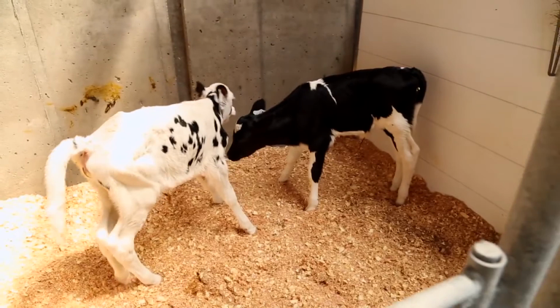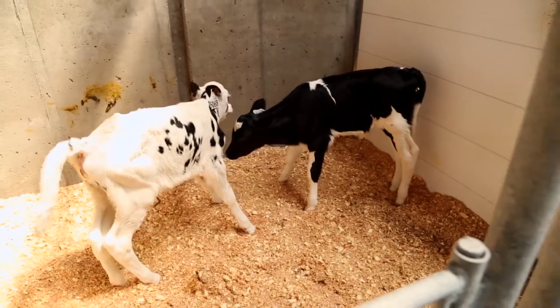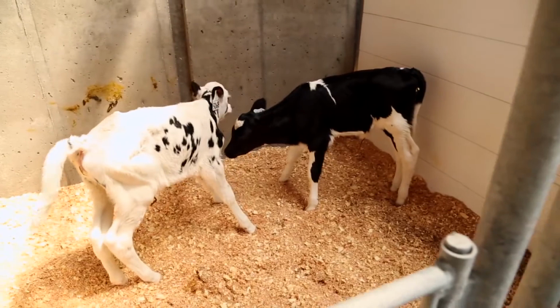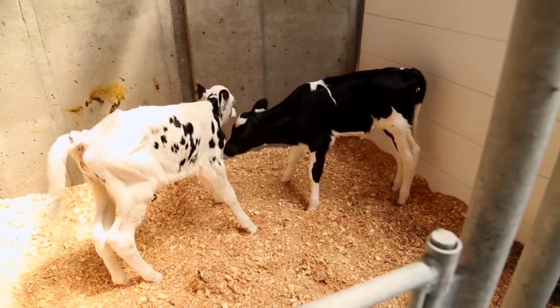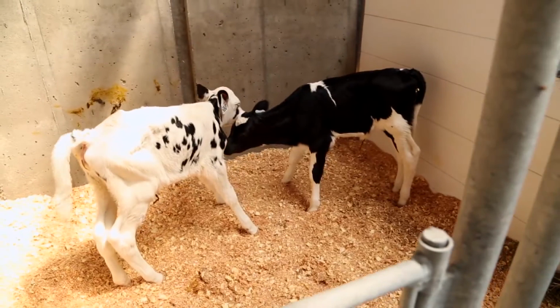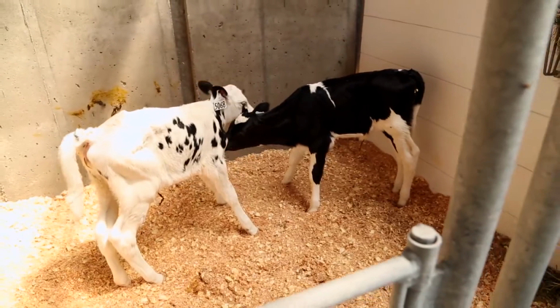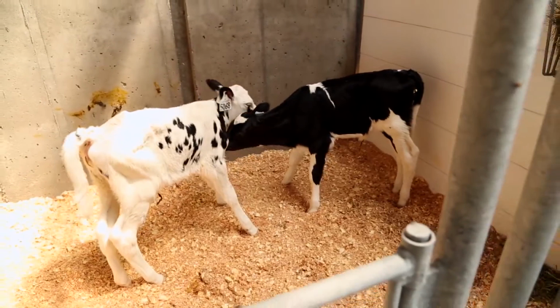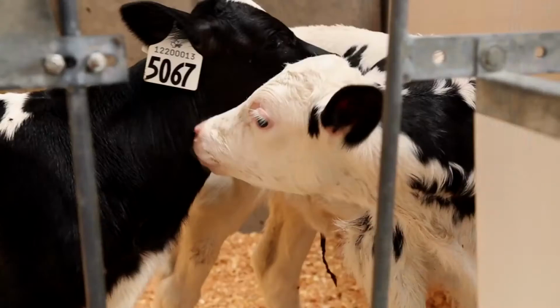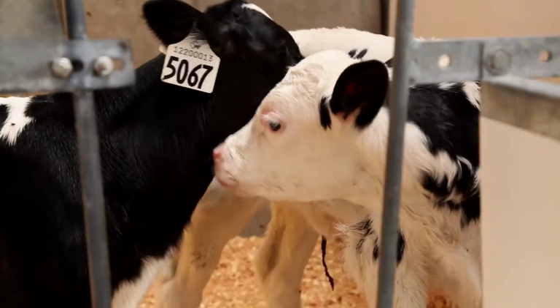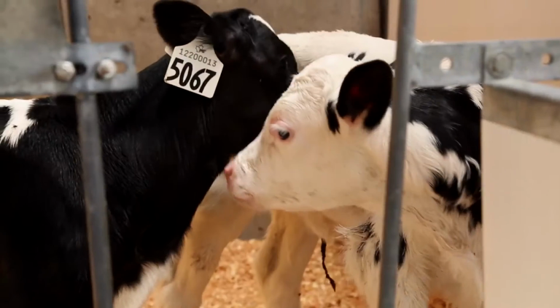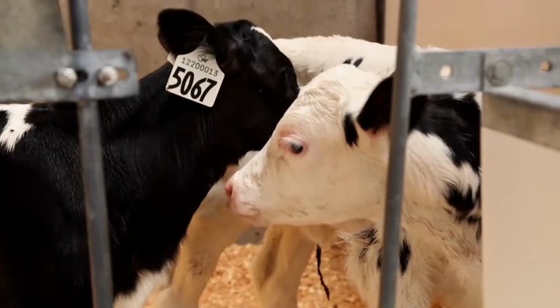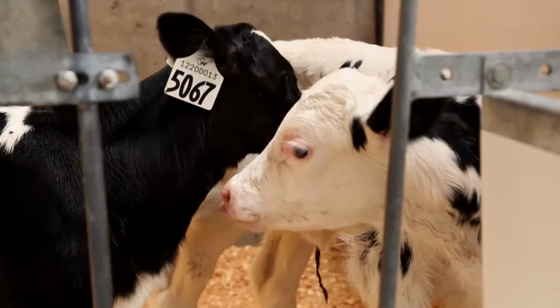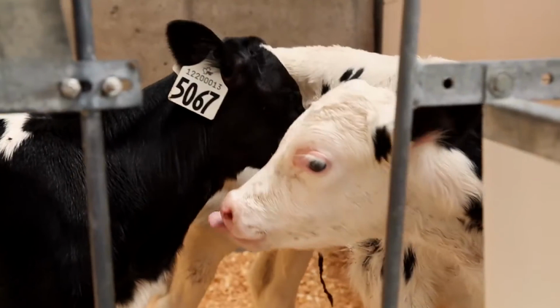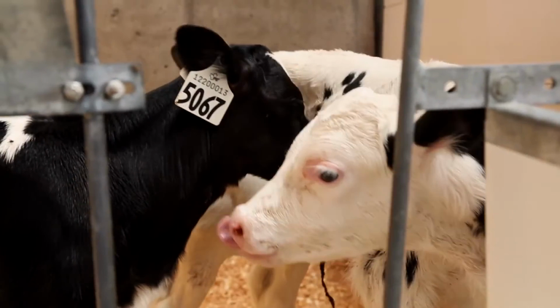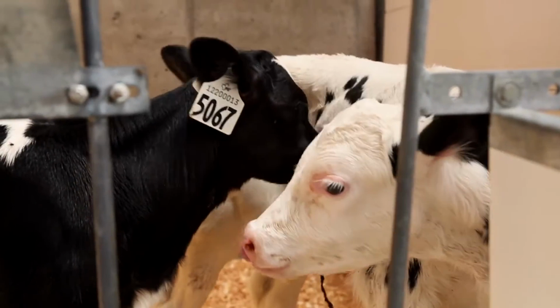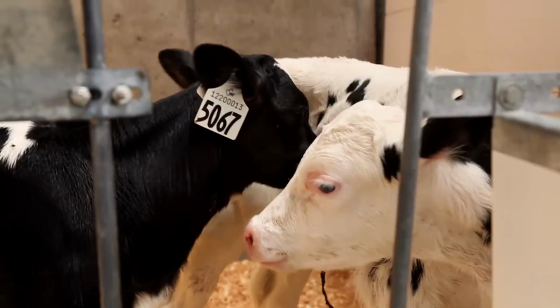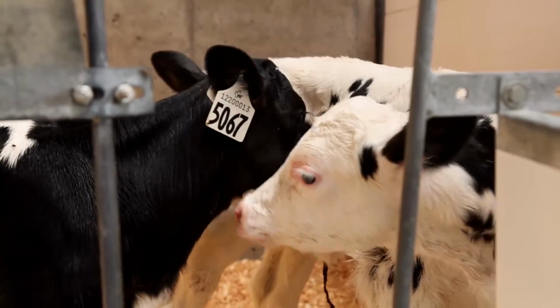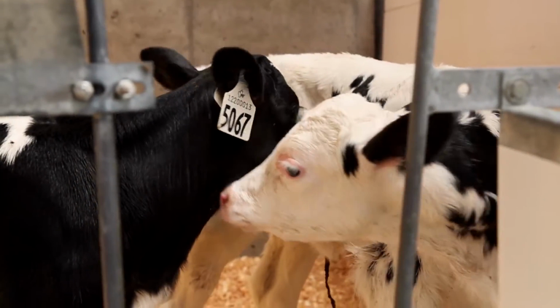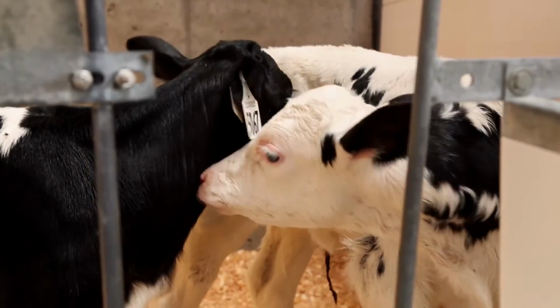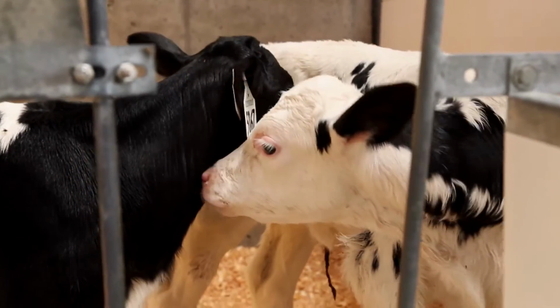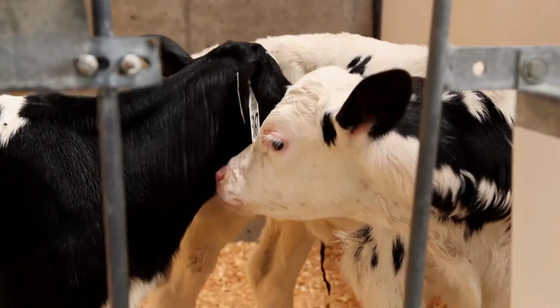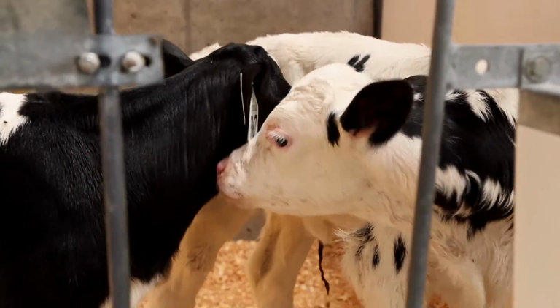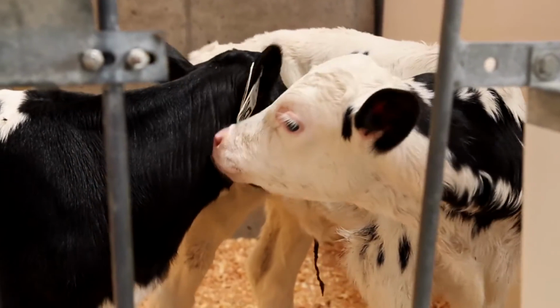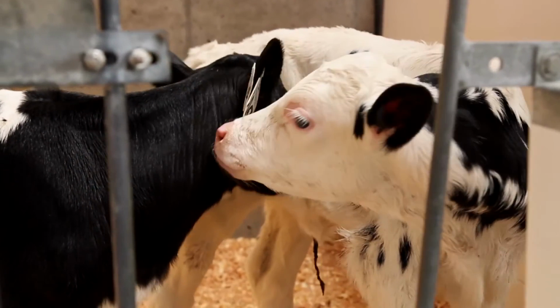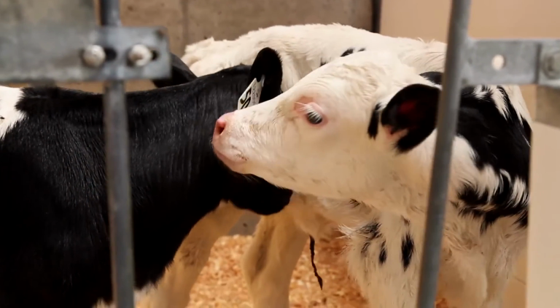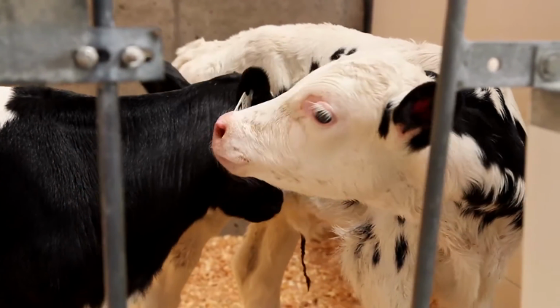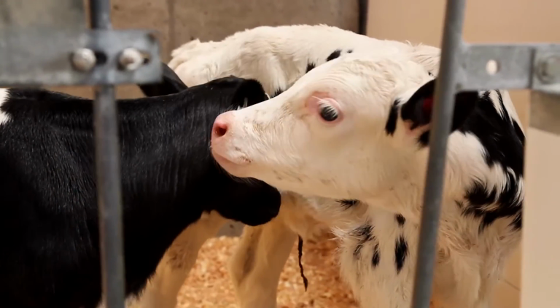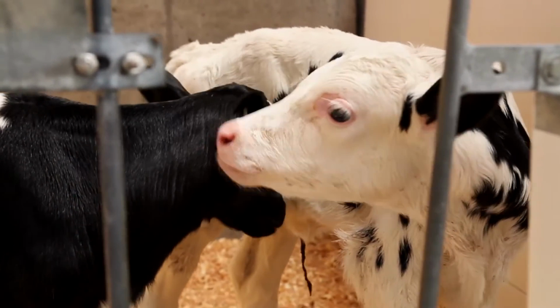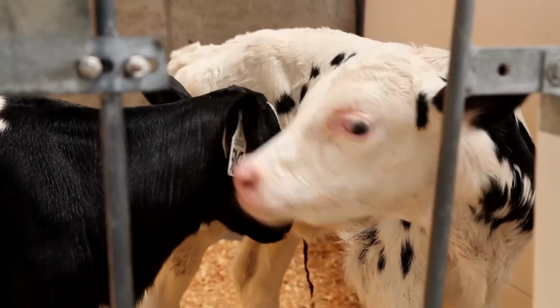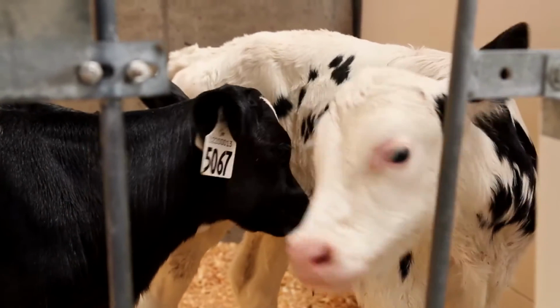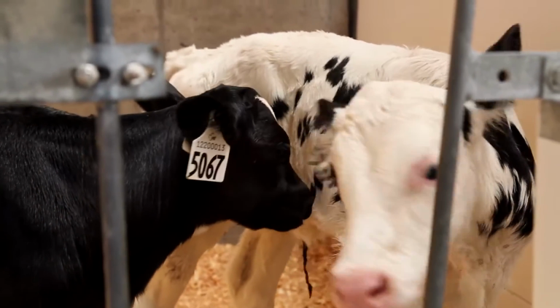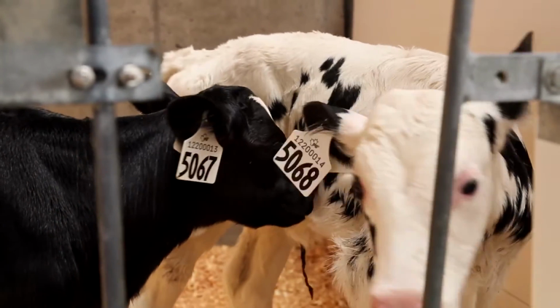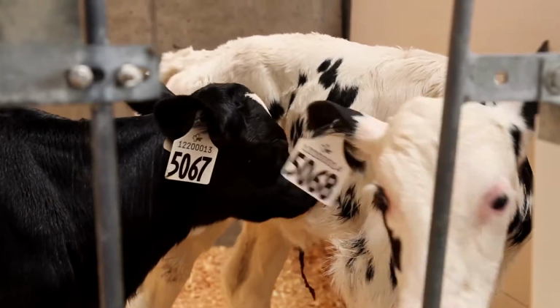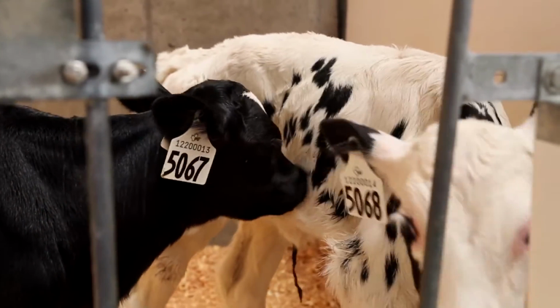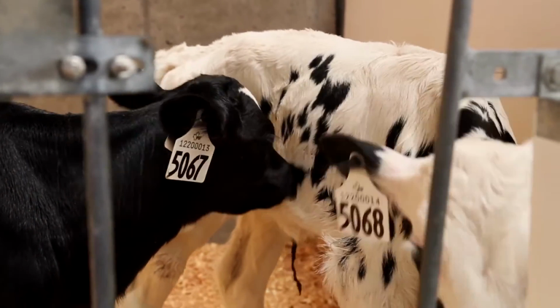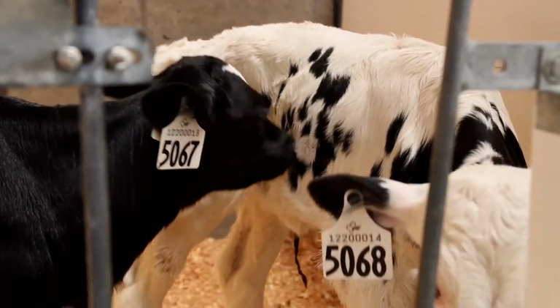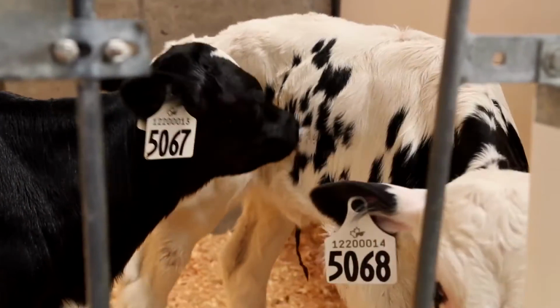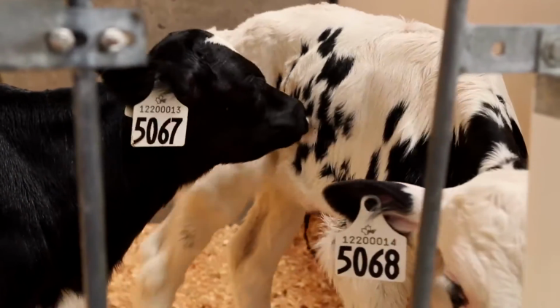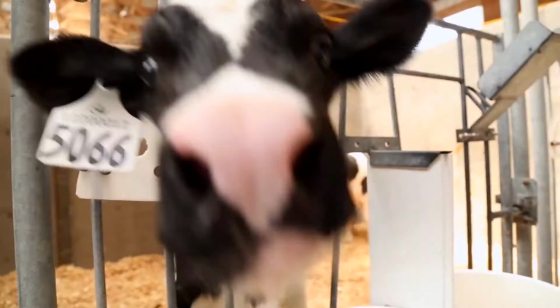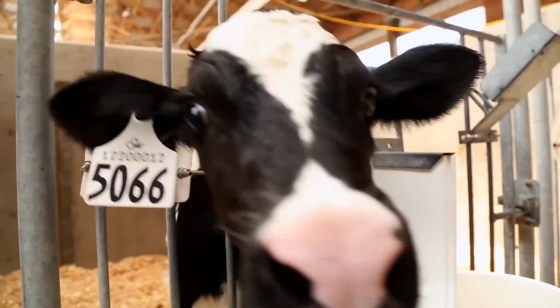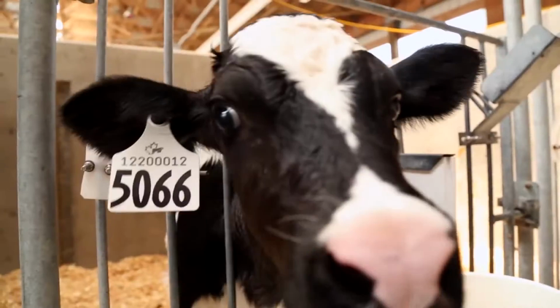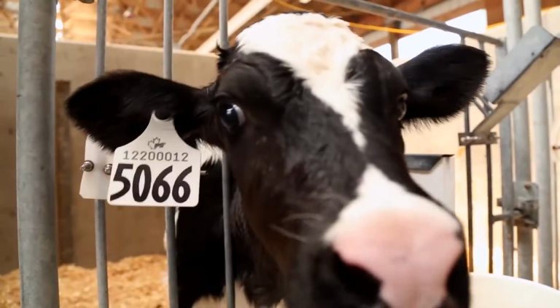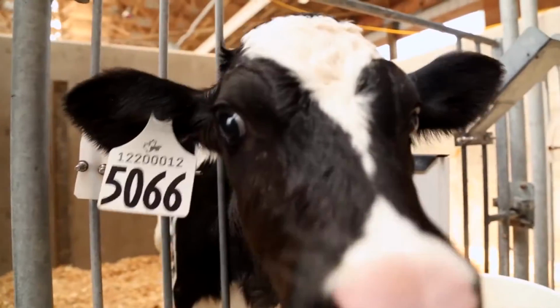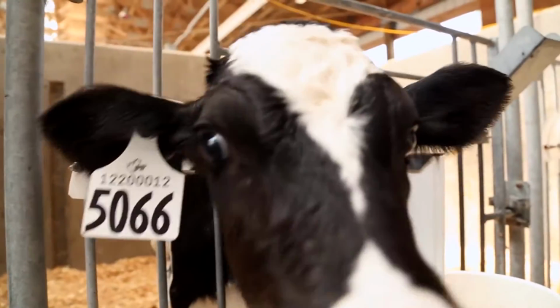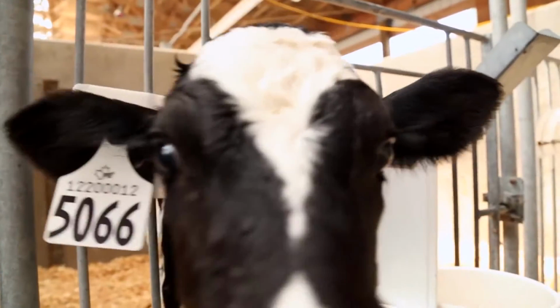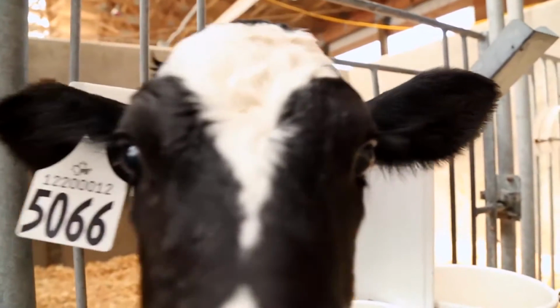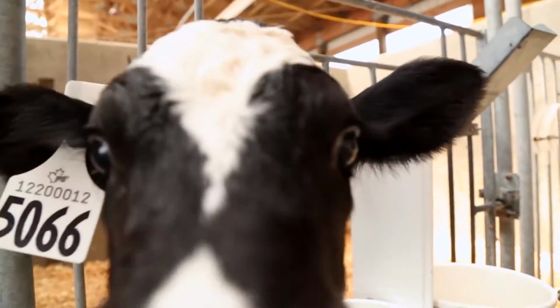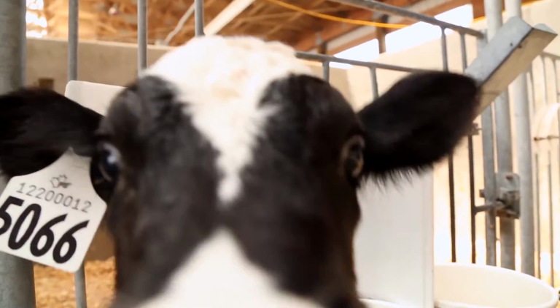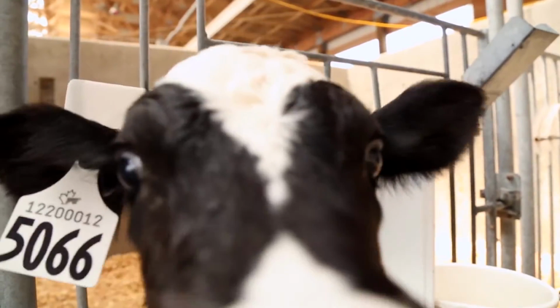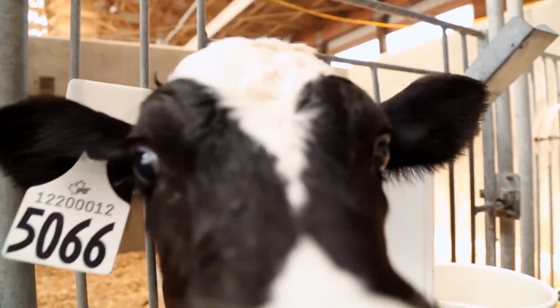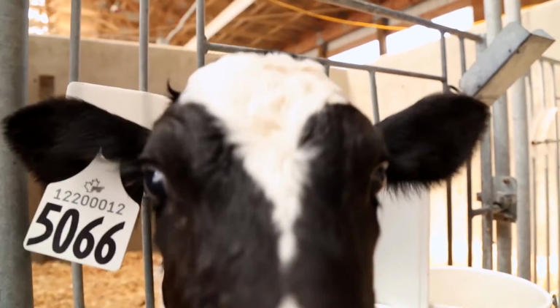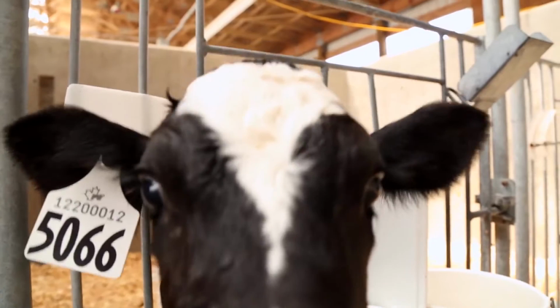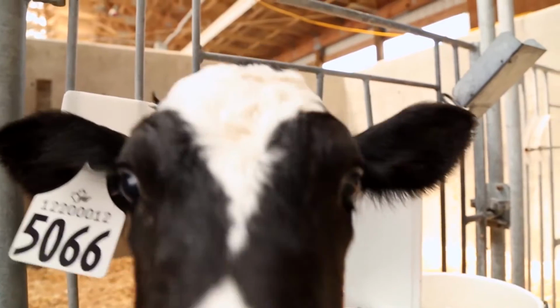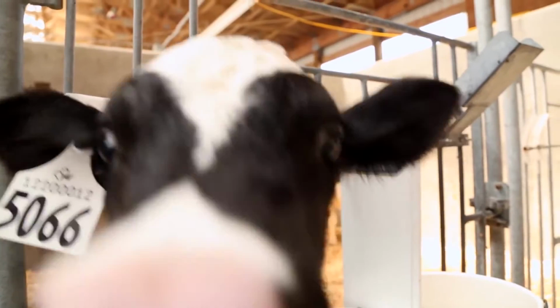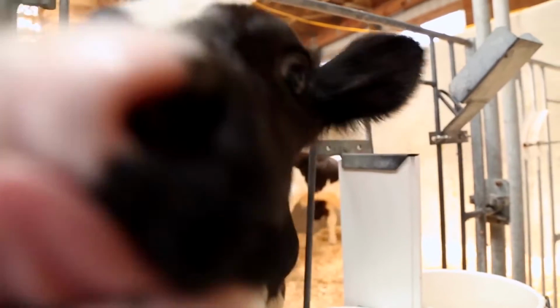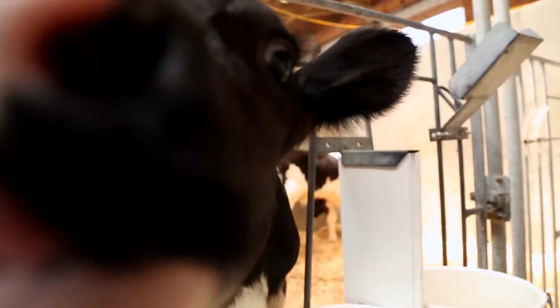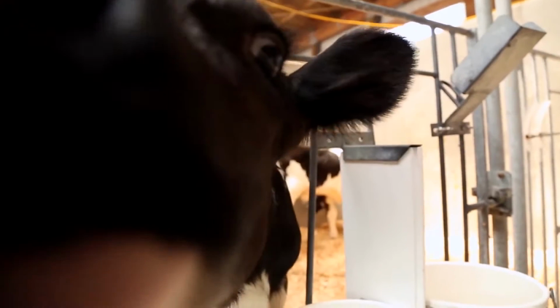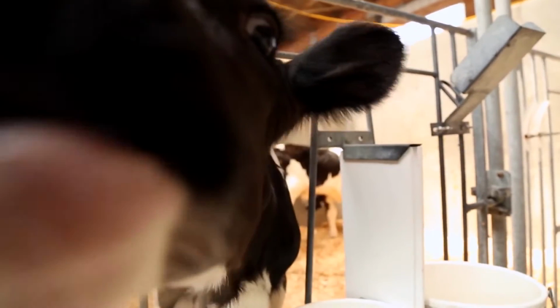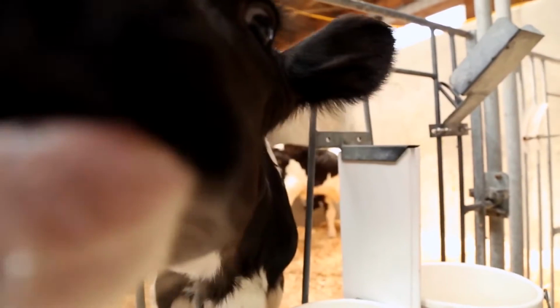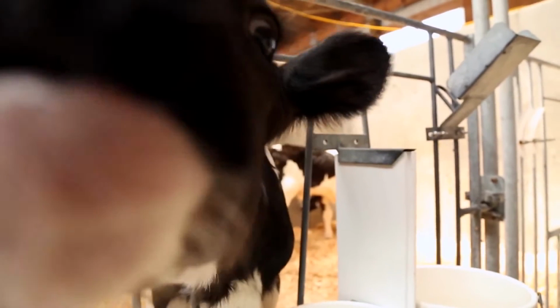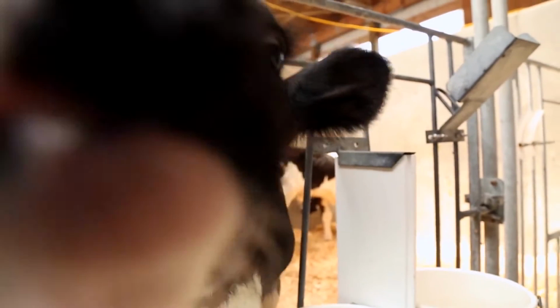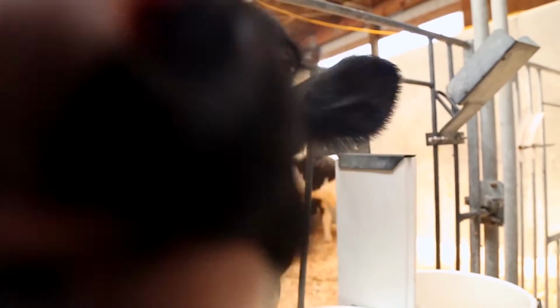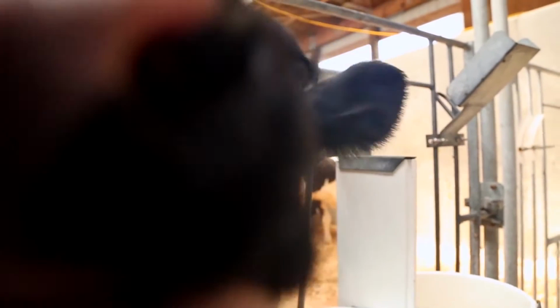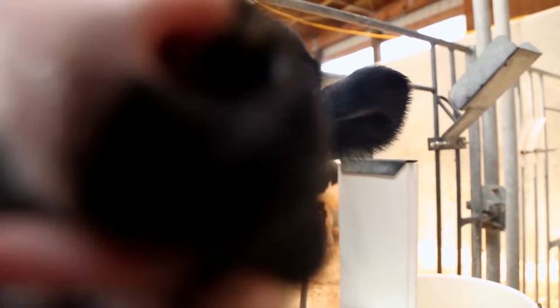They actually grow more quickly and more efficiently because they're able to learn how to eat solid food more quickly.